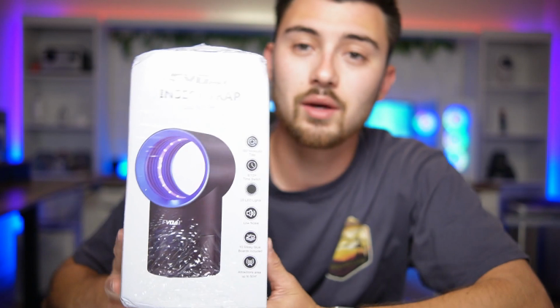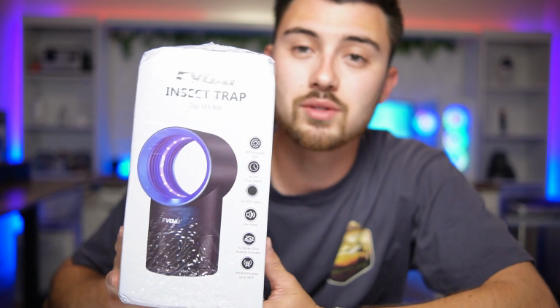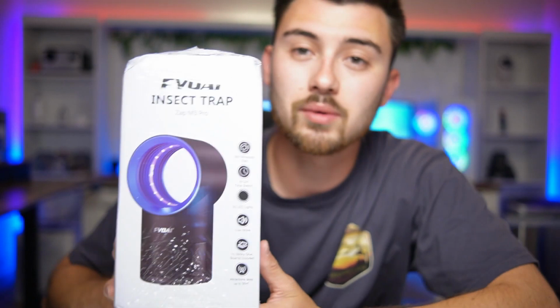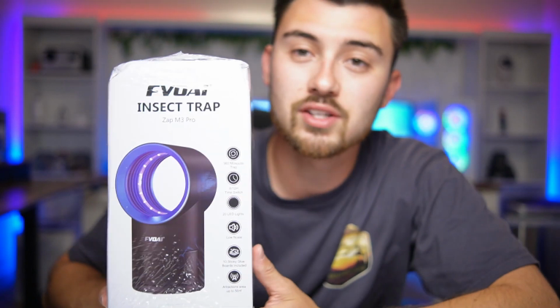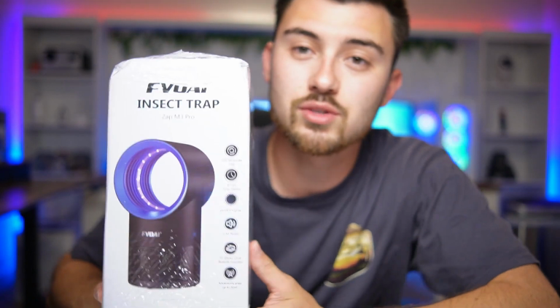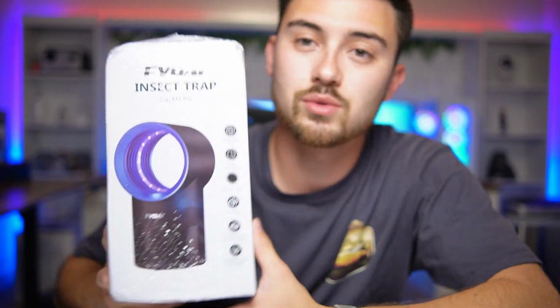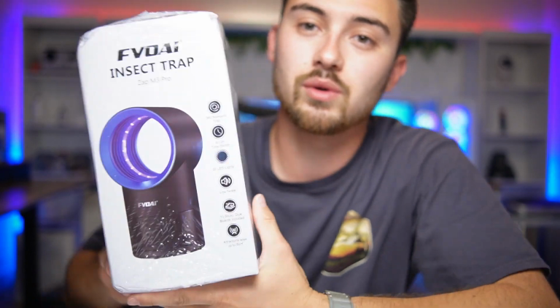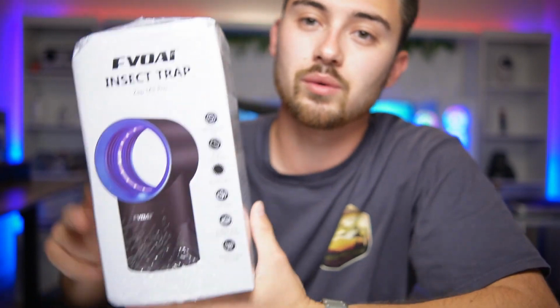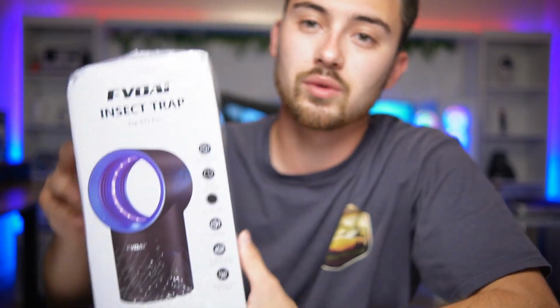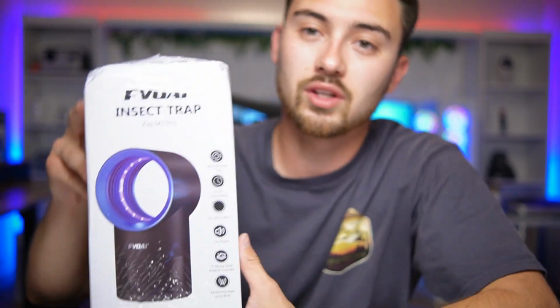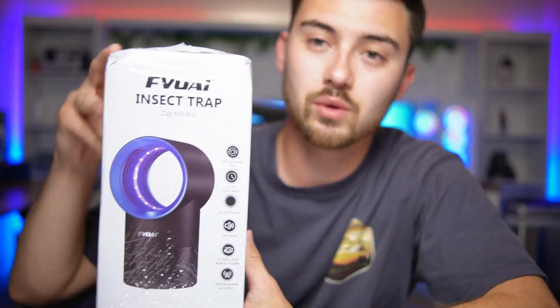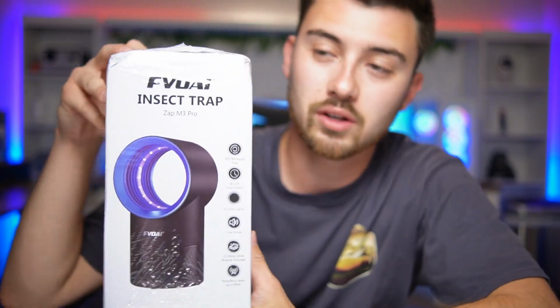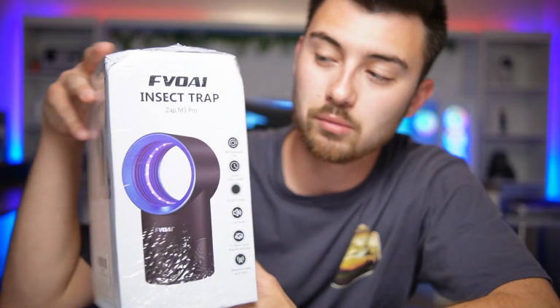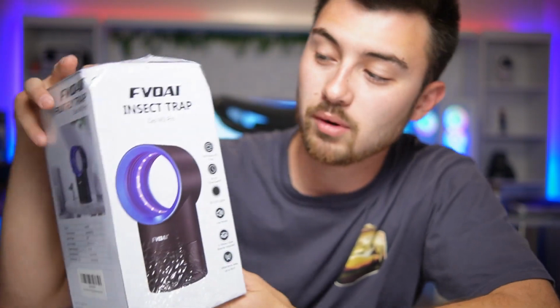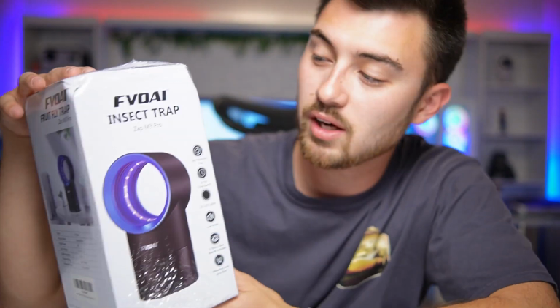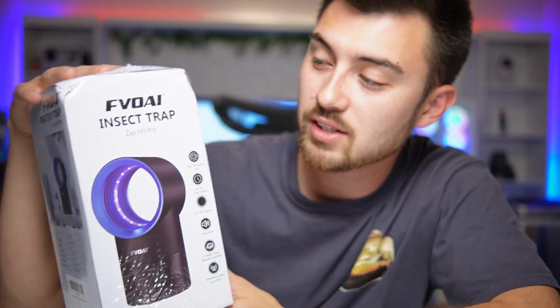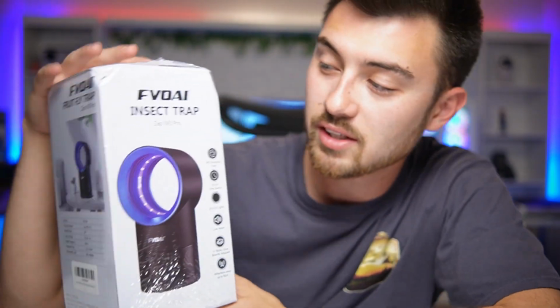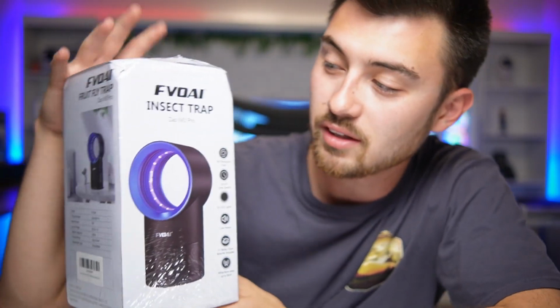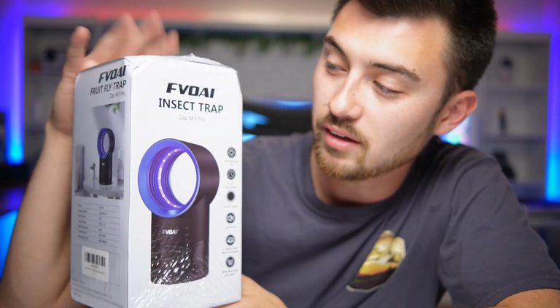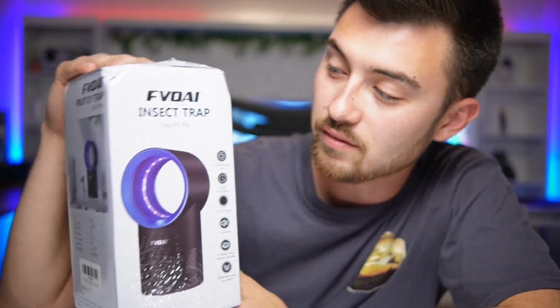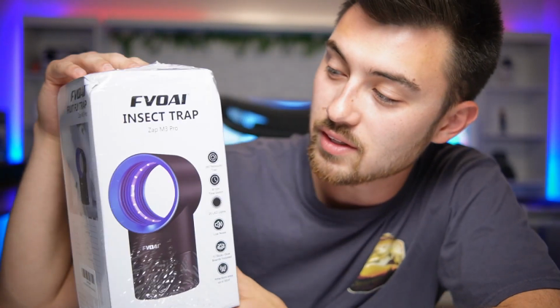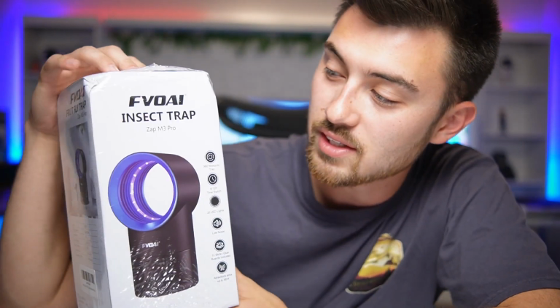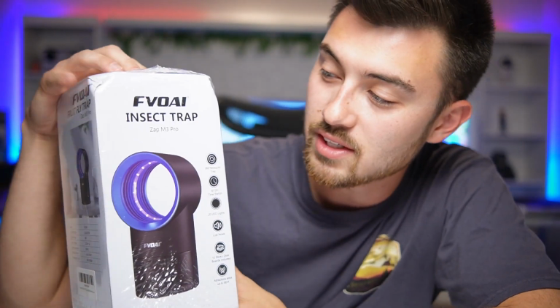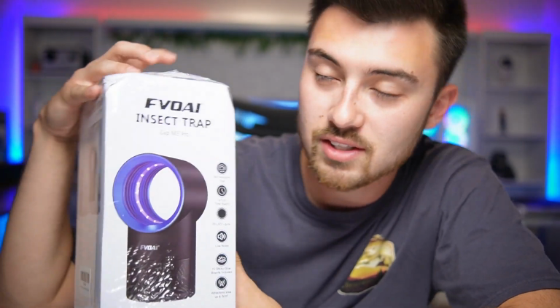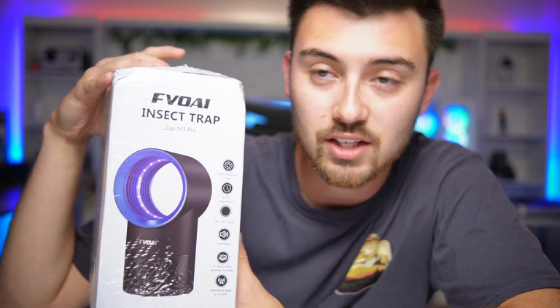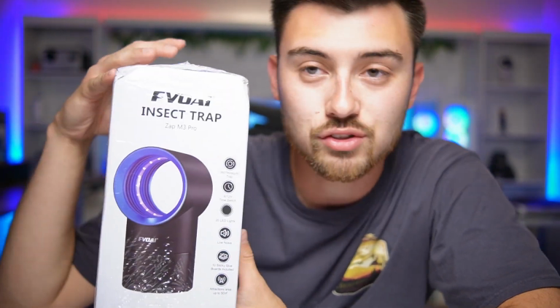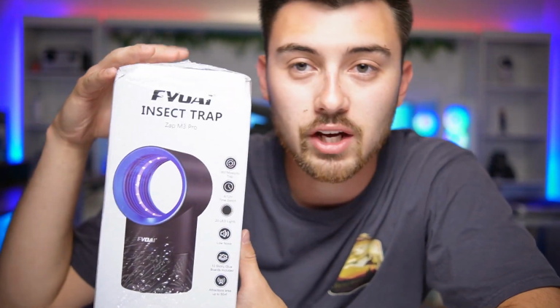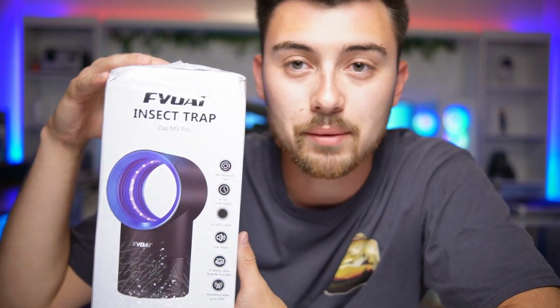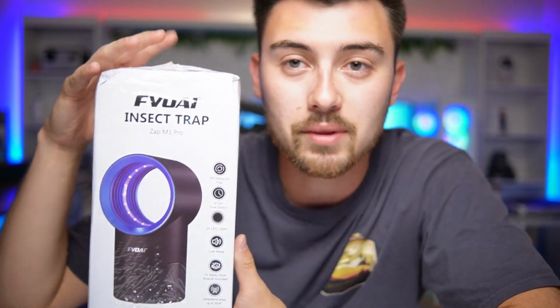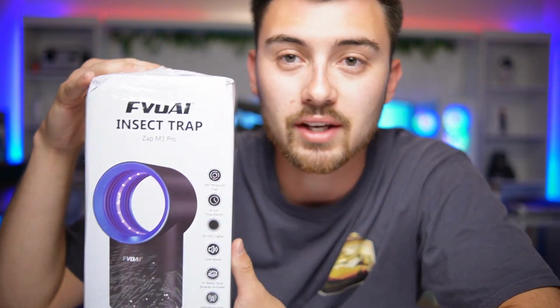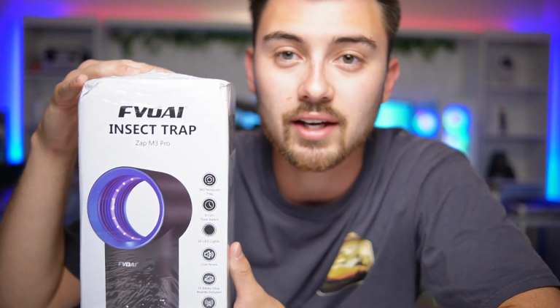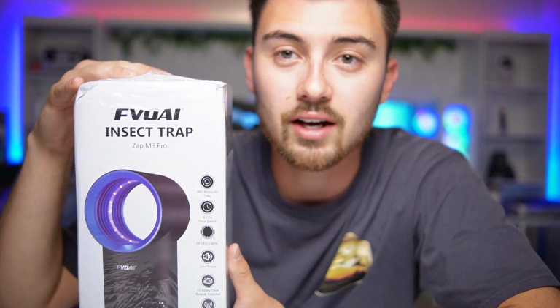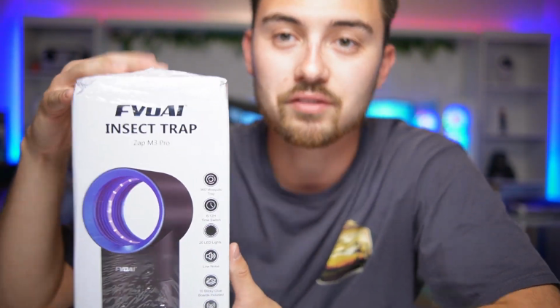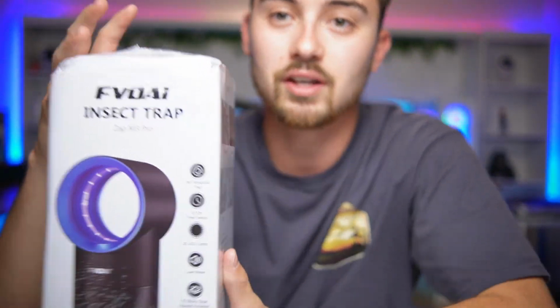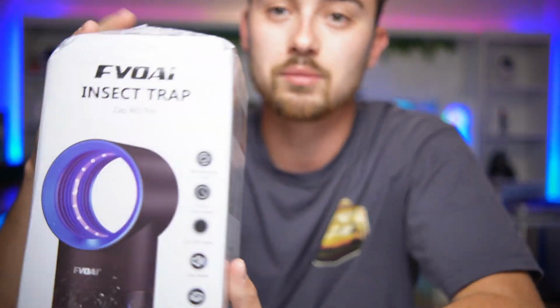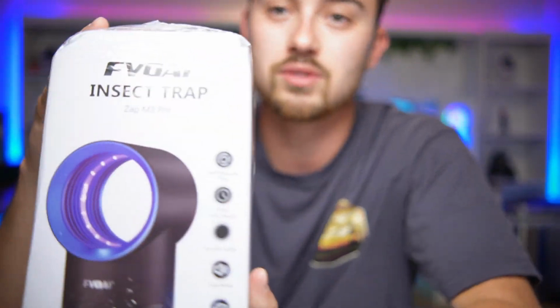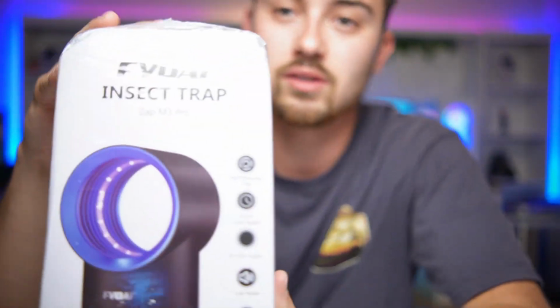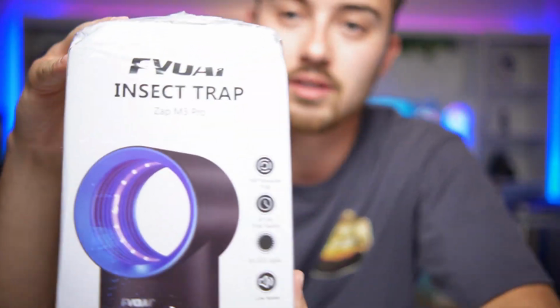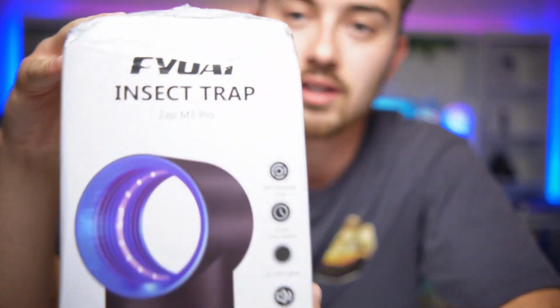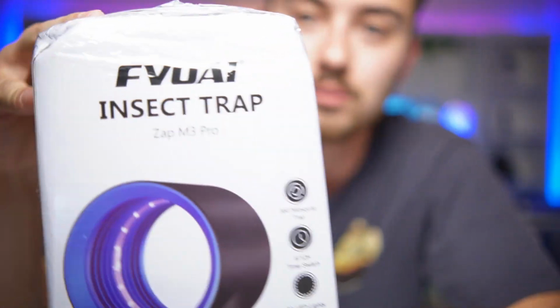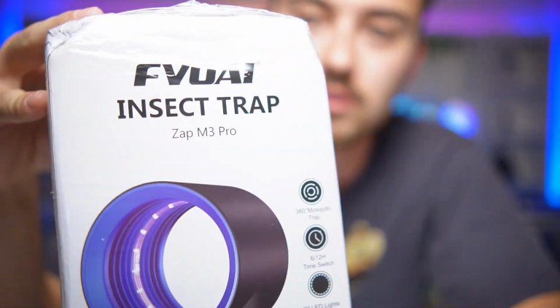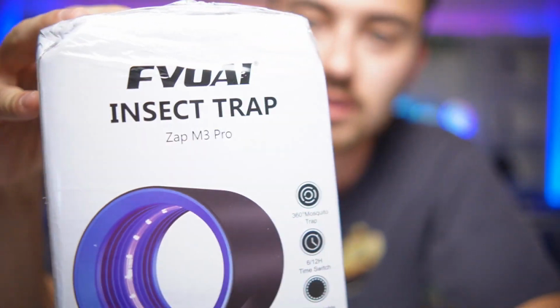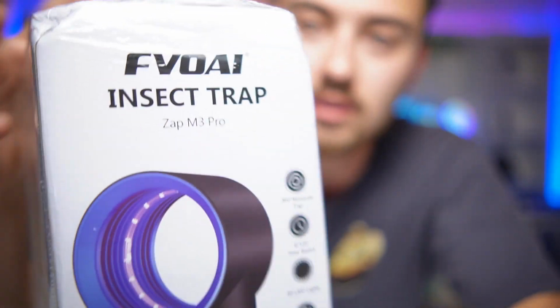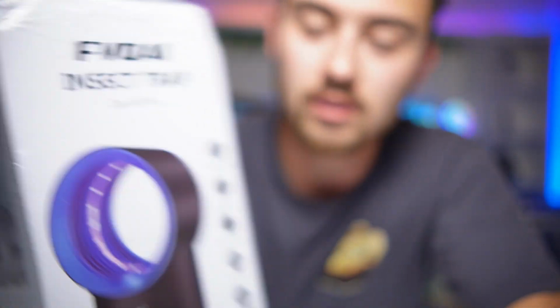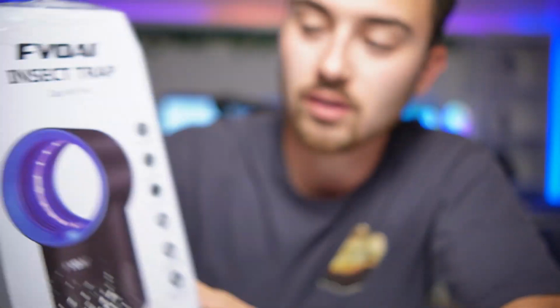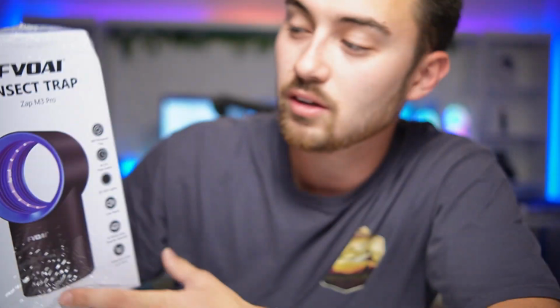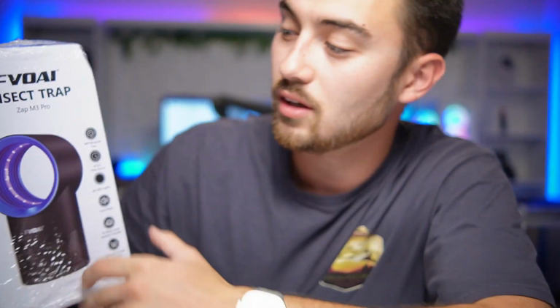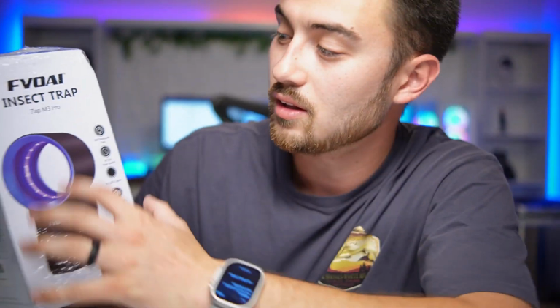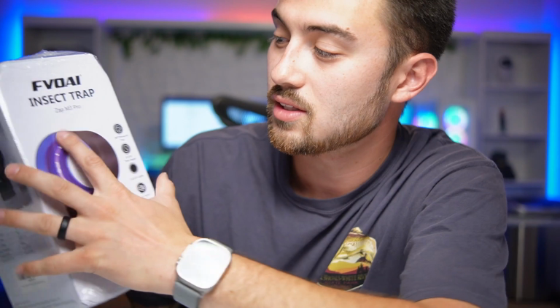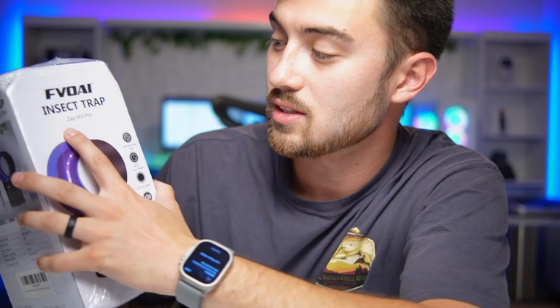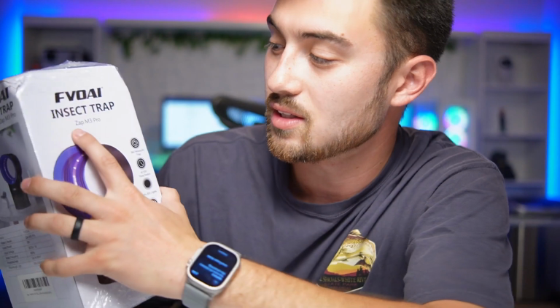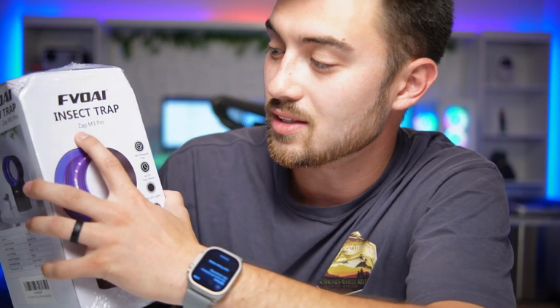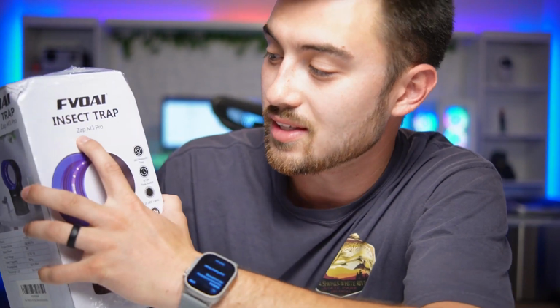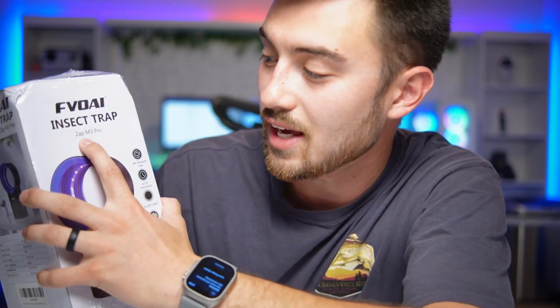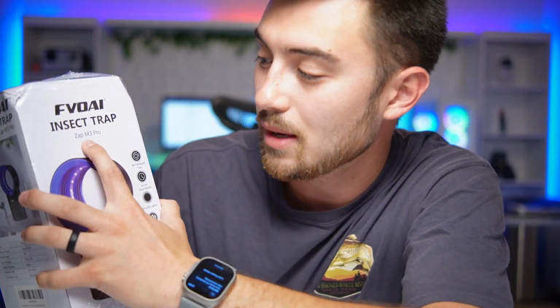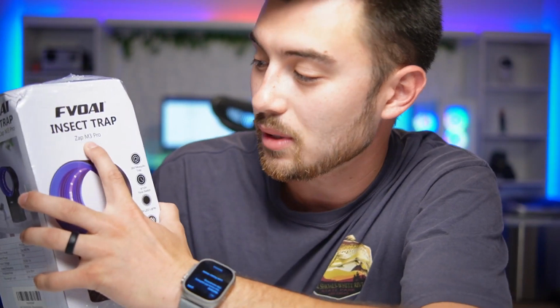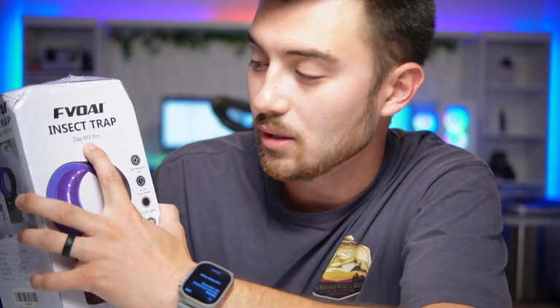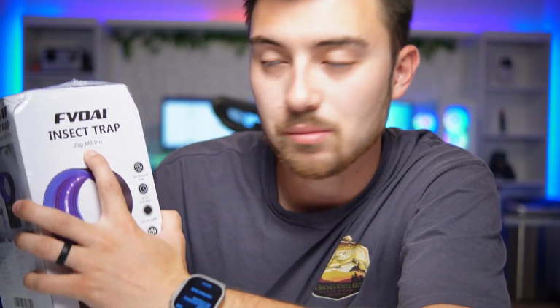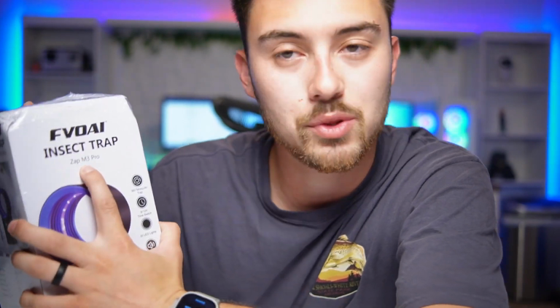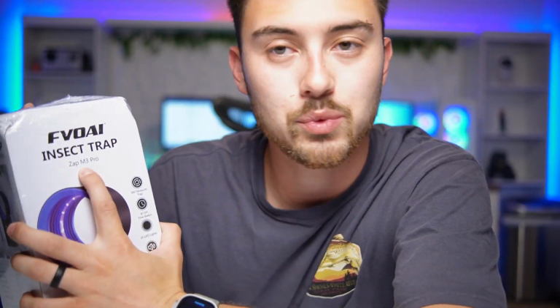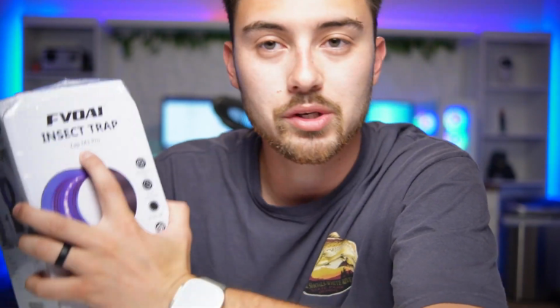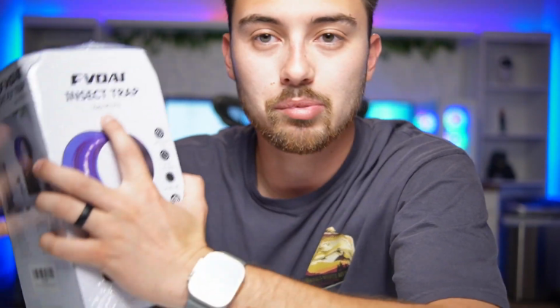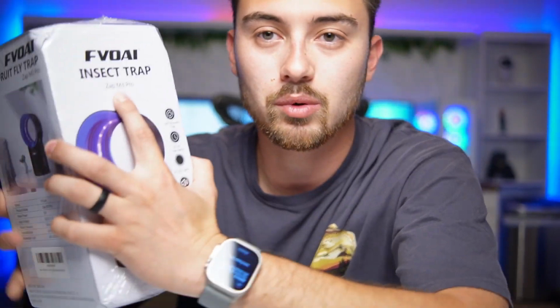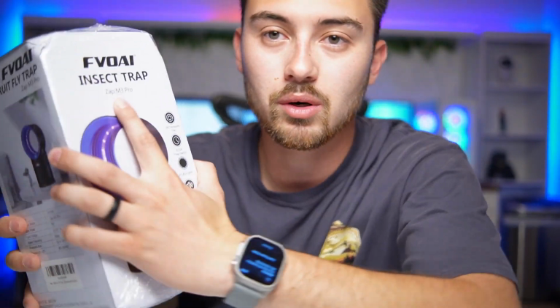Hey, what's up guys. Just going to do a really quick unboxing of this insect trap that I got off of Amazon. Got a really good deal on it — this is the Zap M3 Pro.